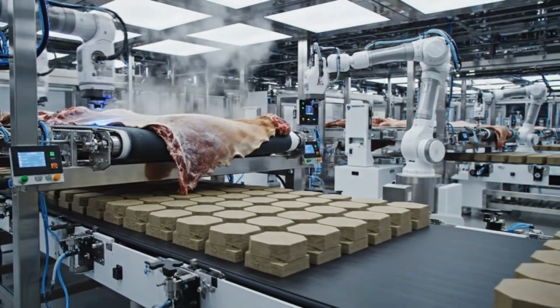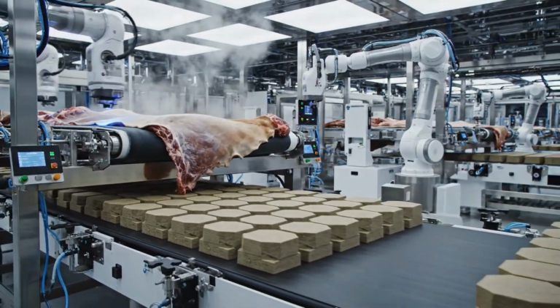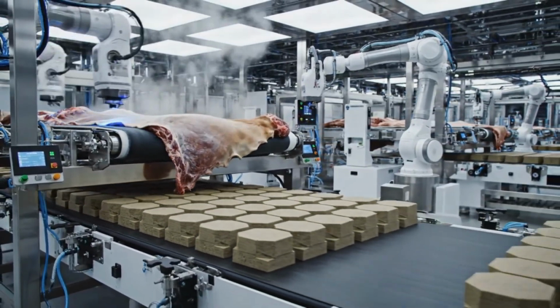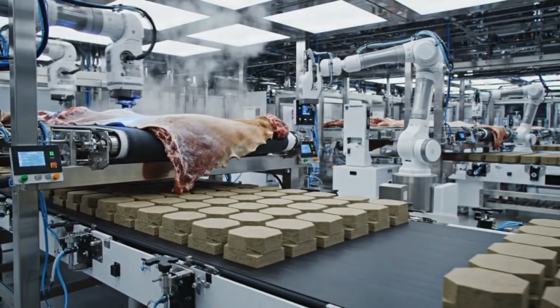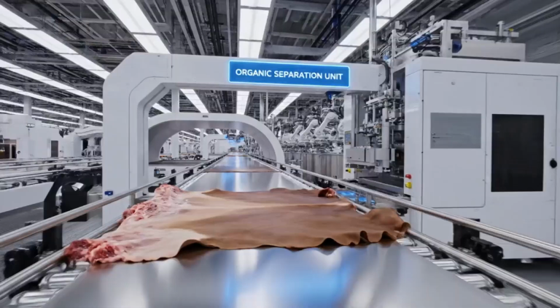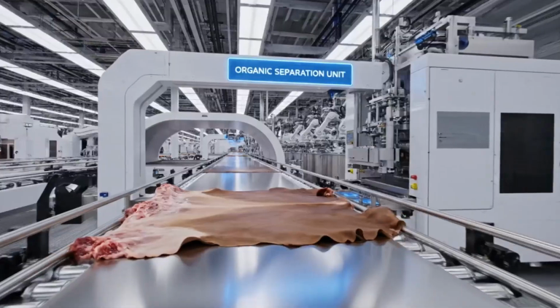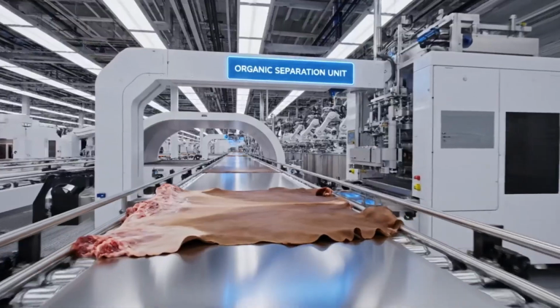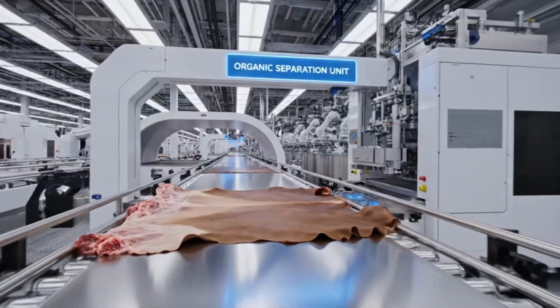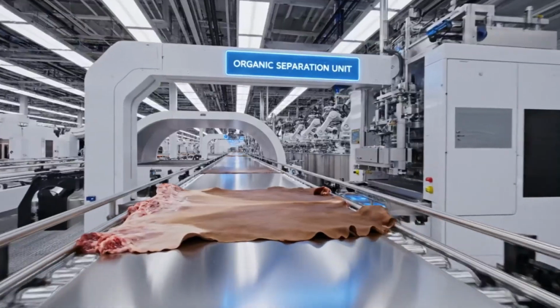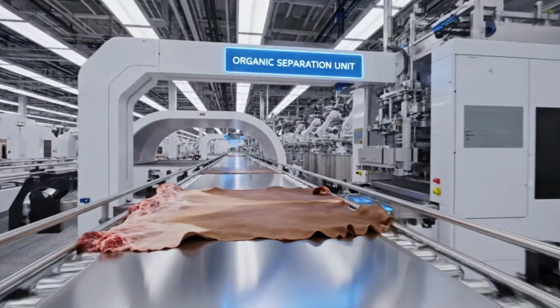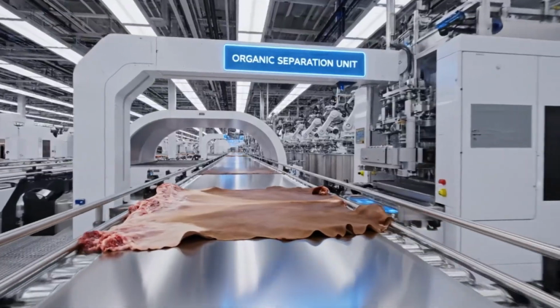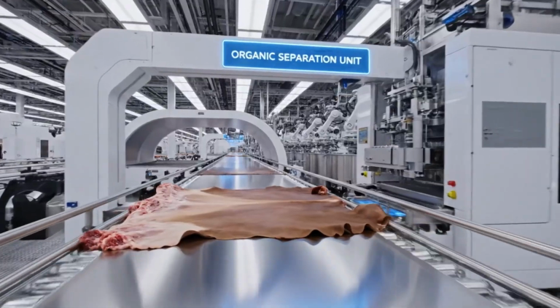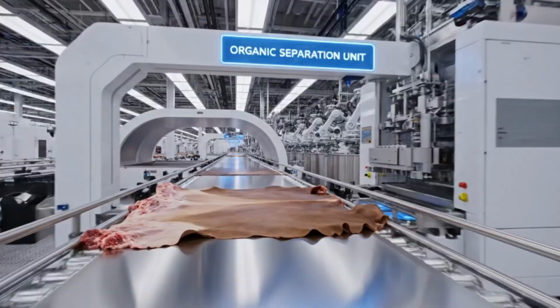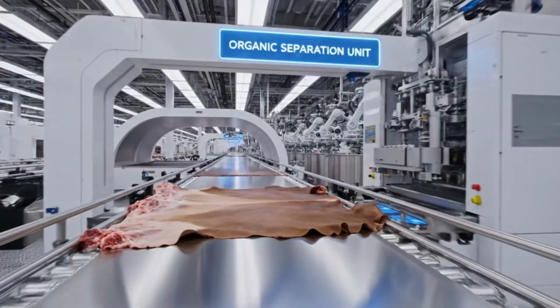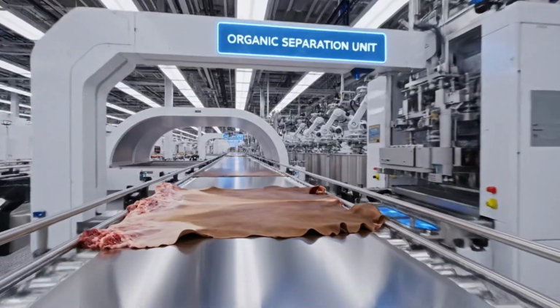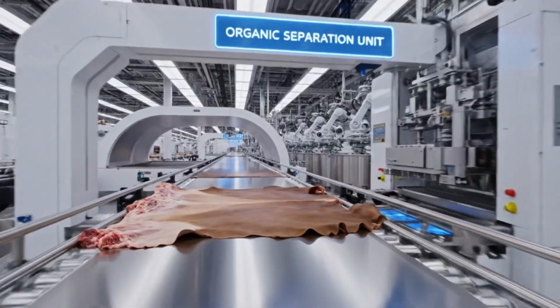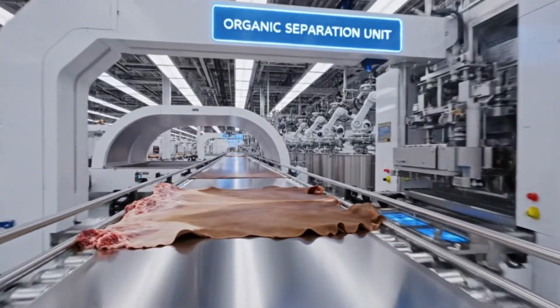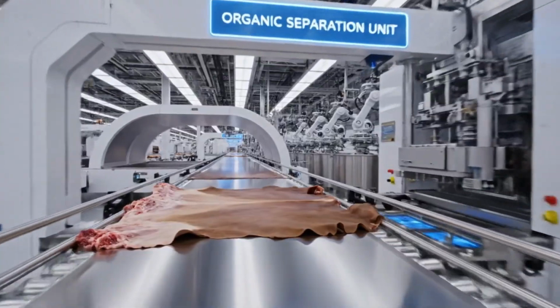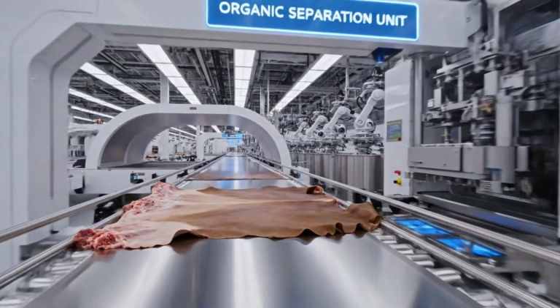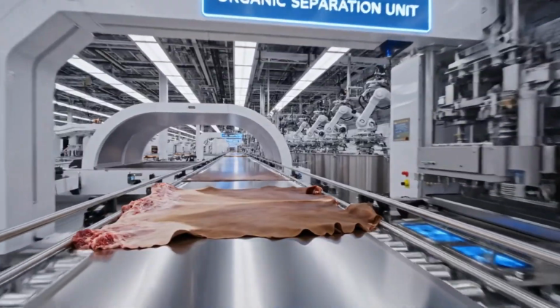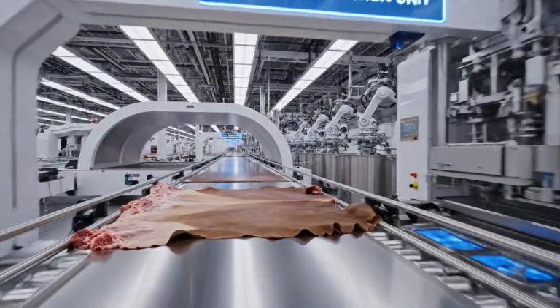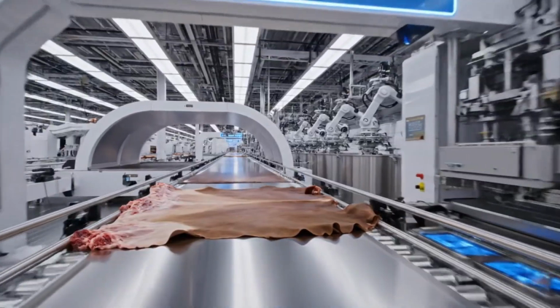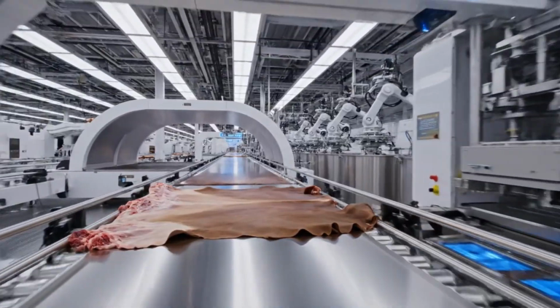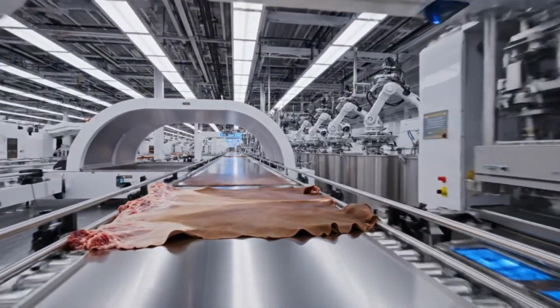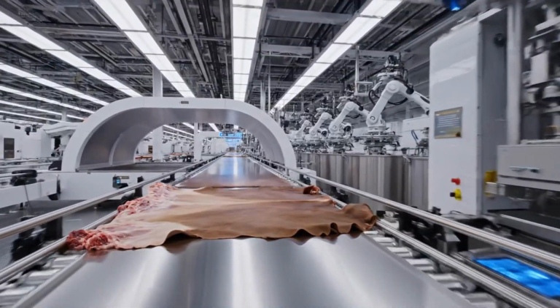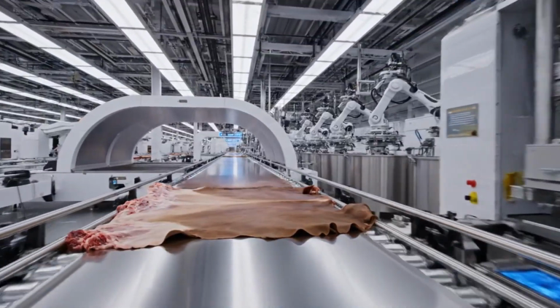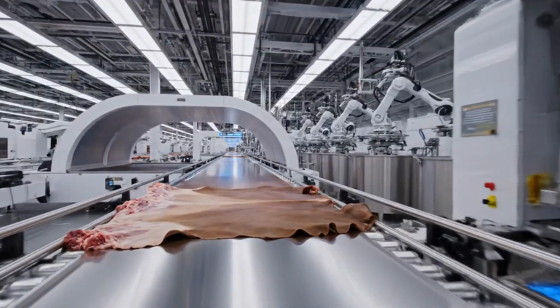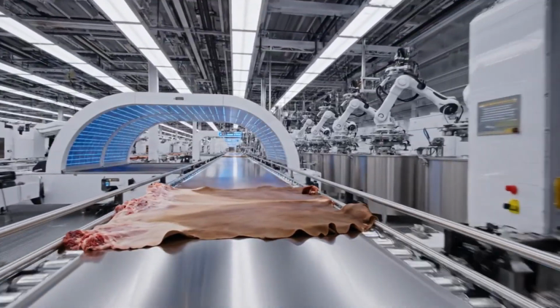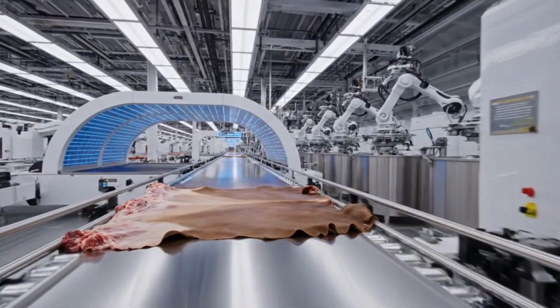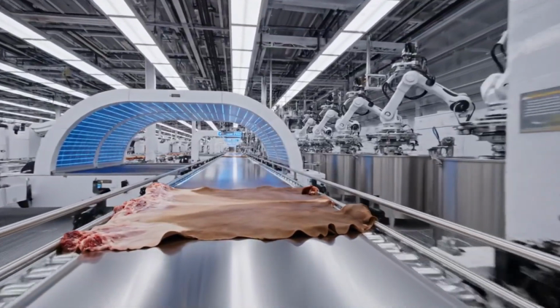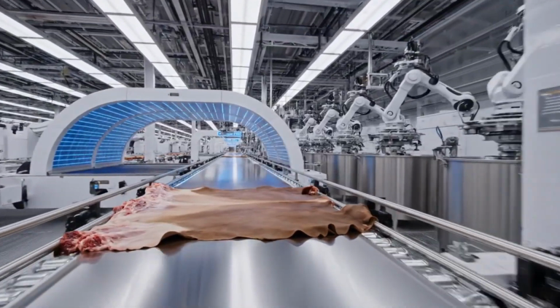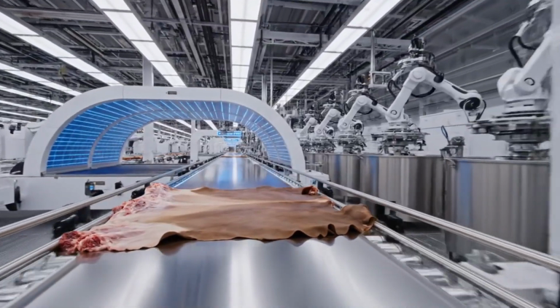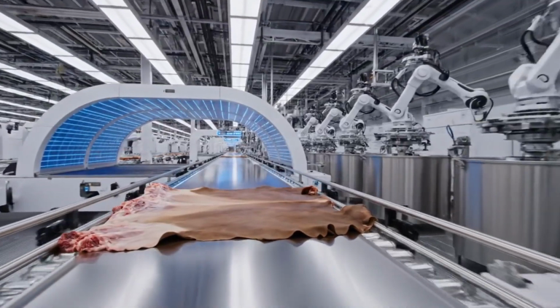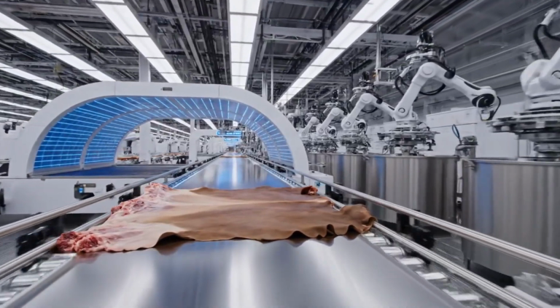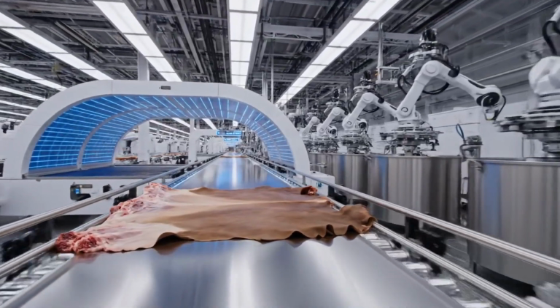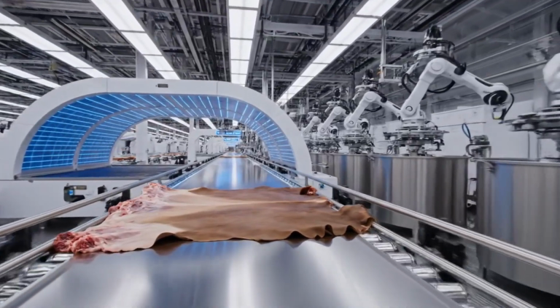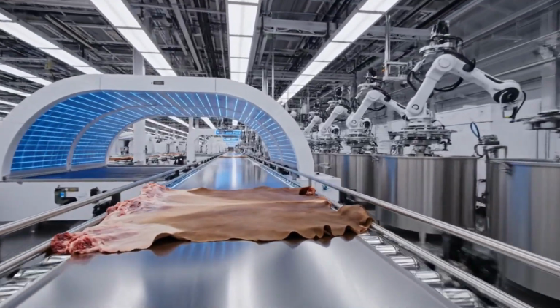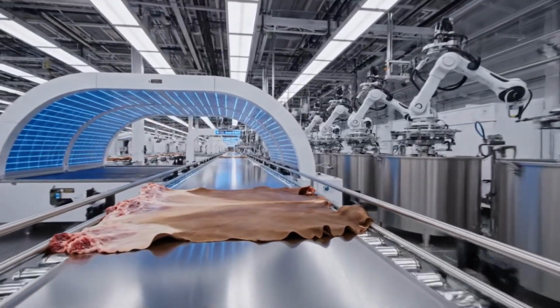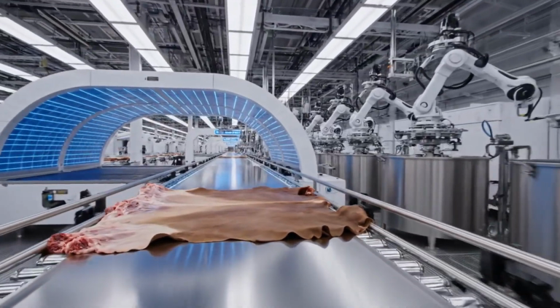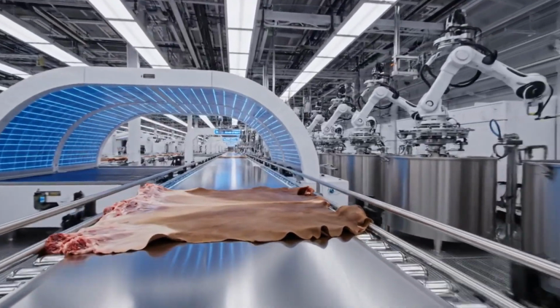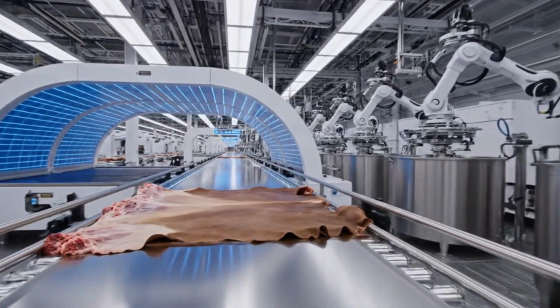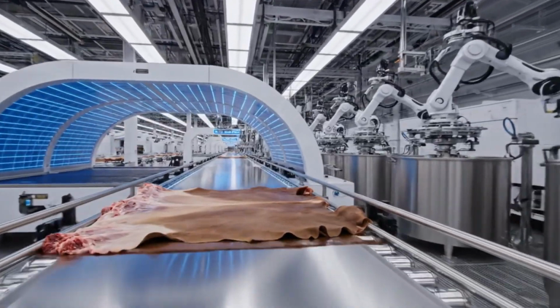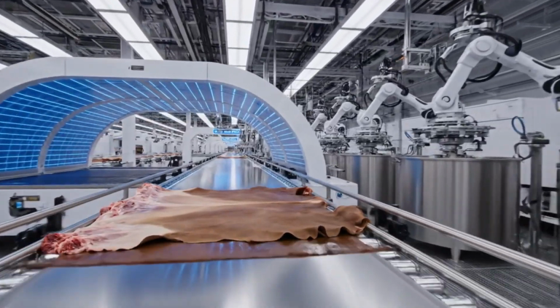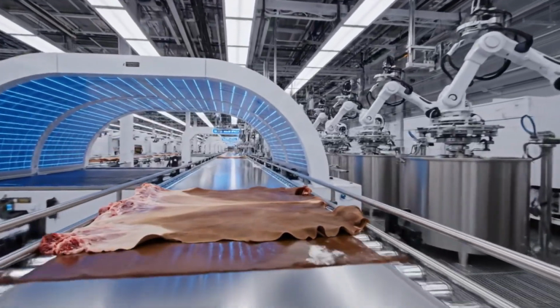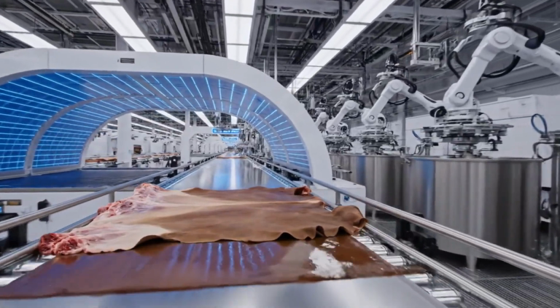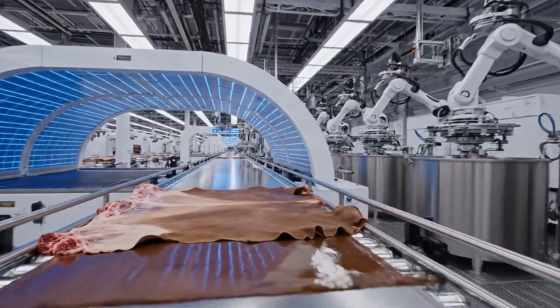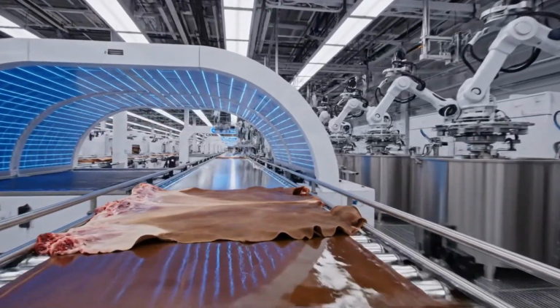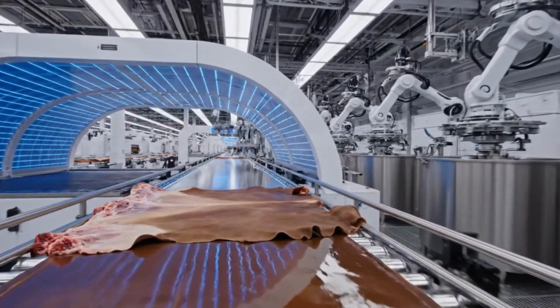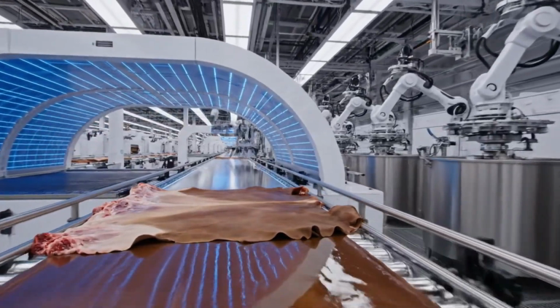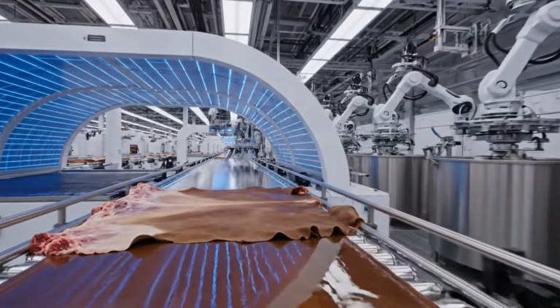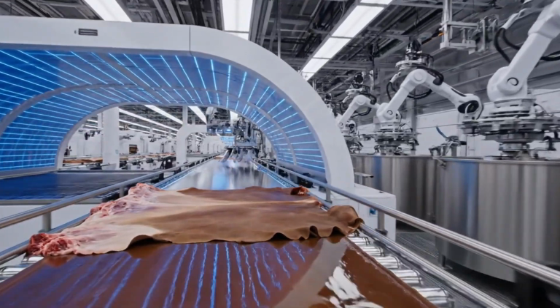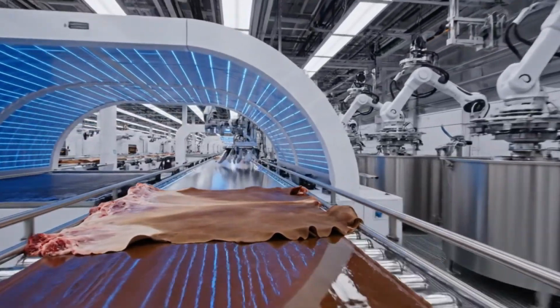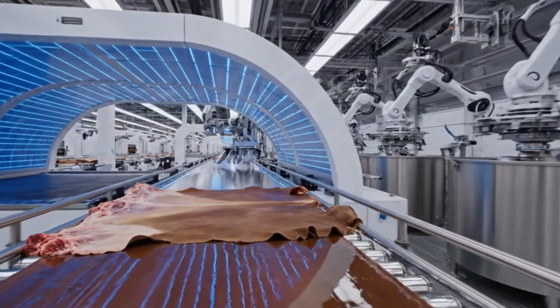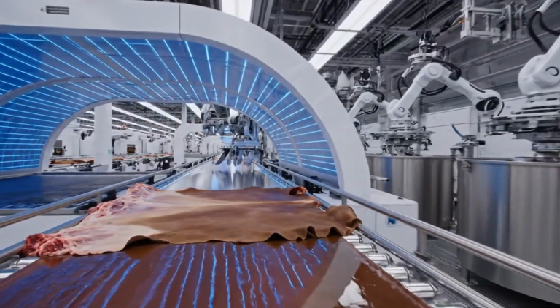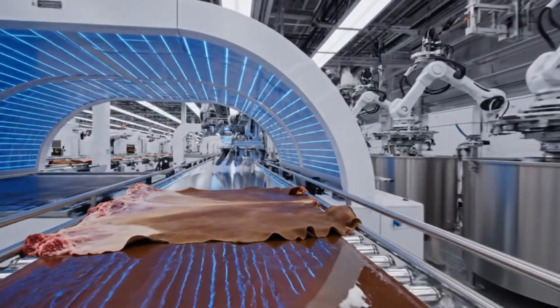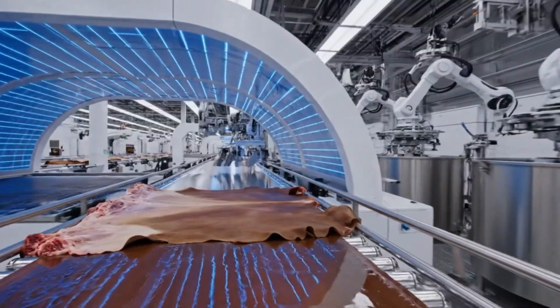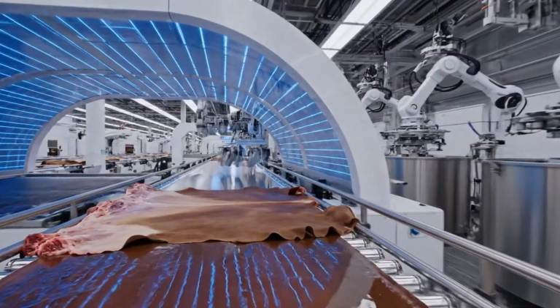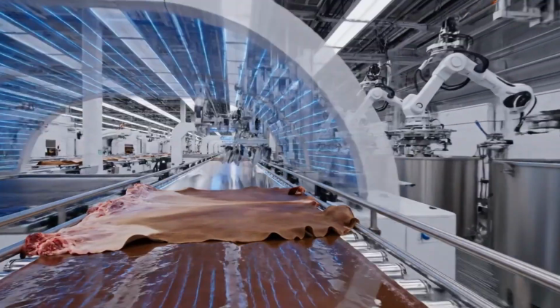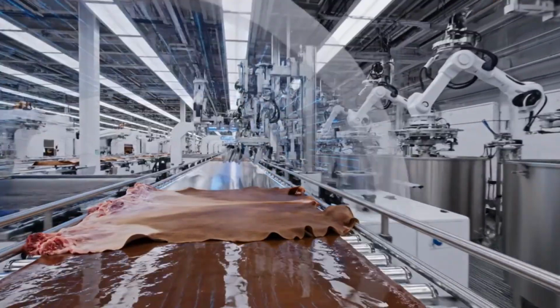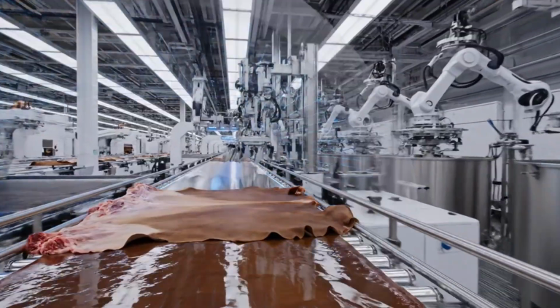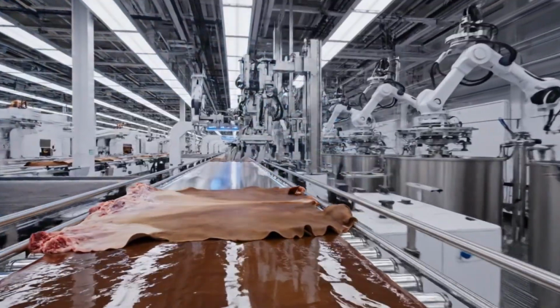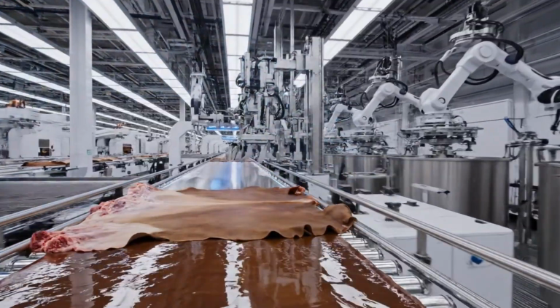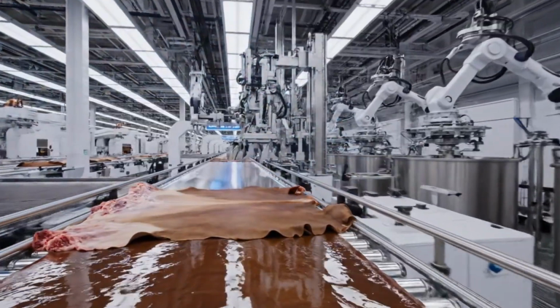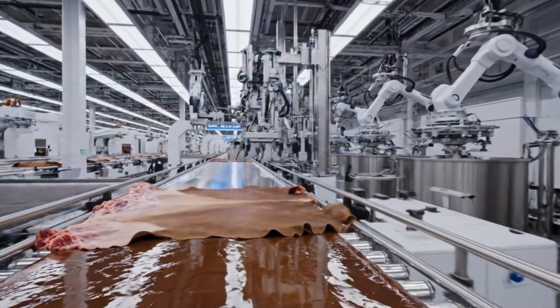The raw hide, now separated, begins its journey down the main line towards the automated pre-tanning section.